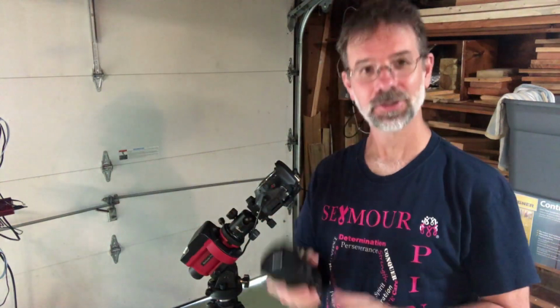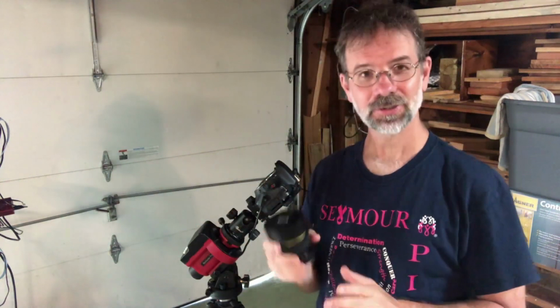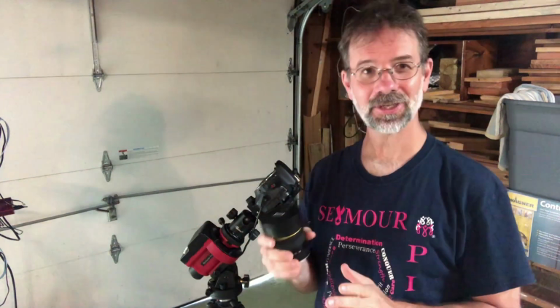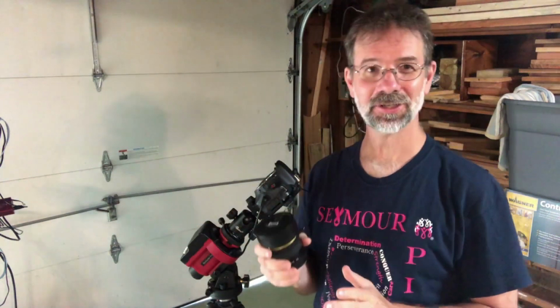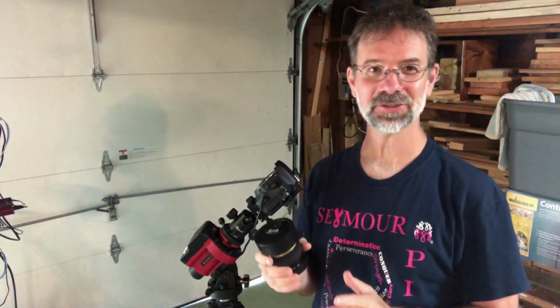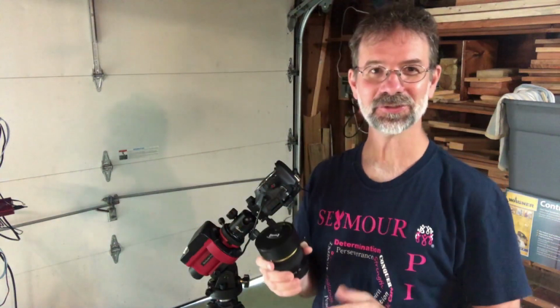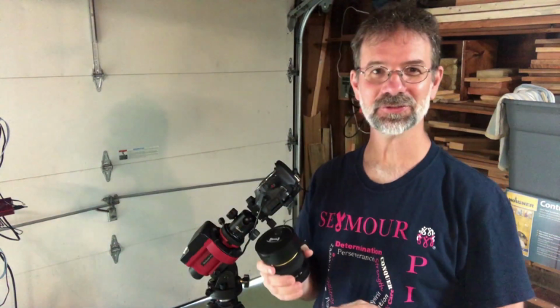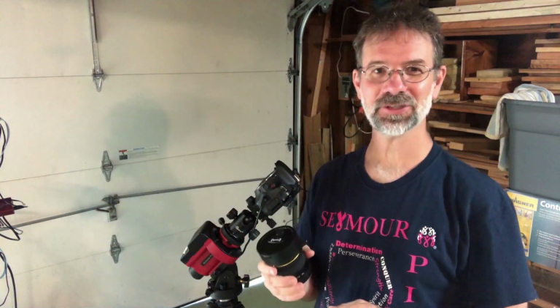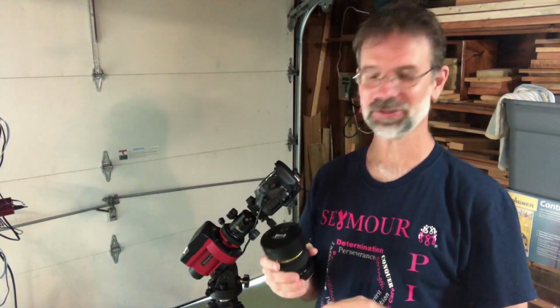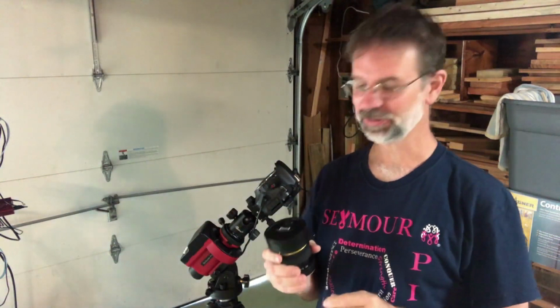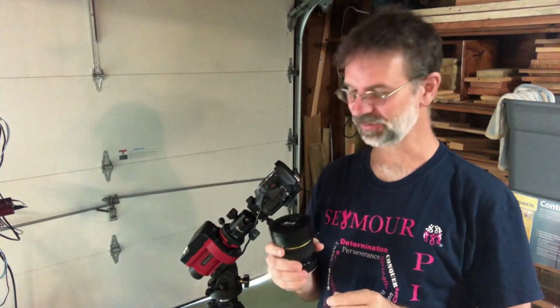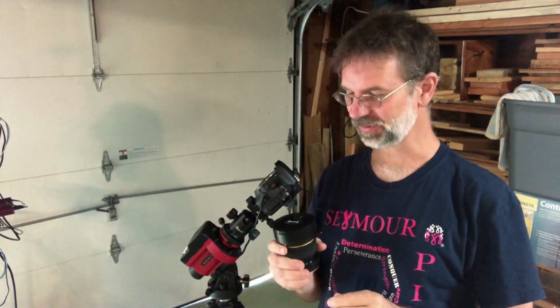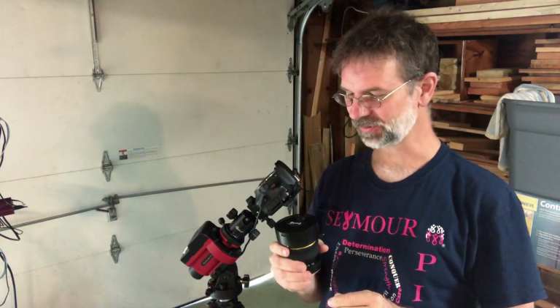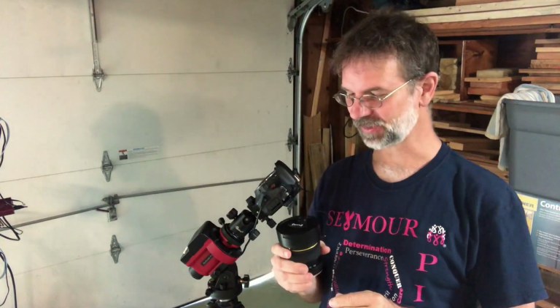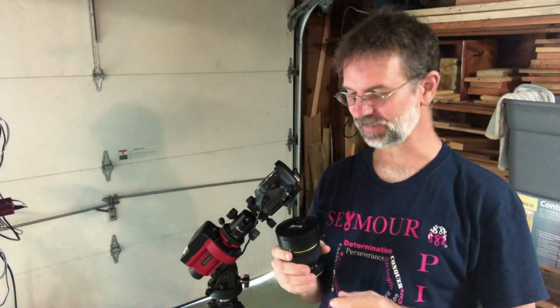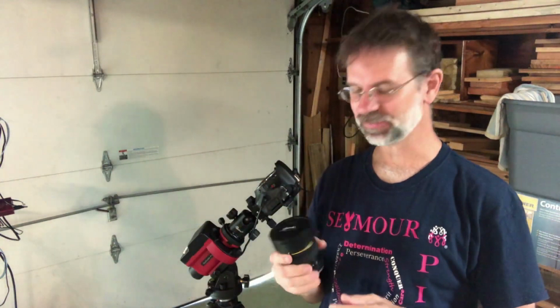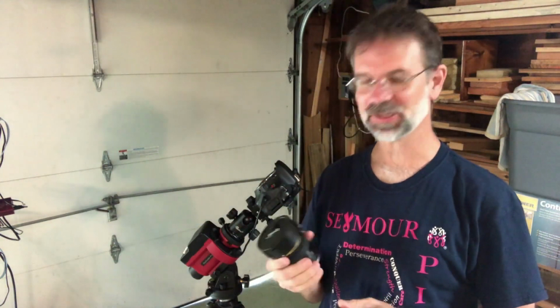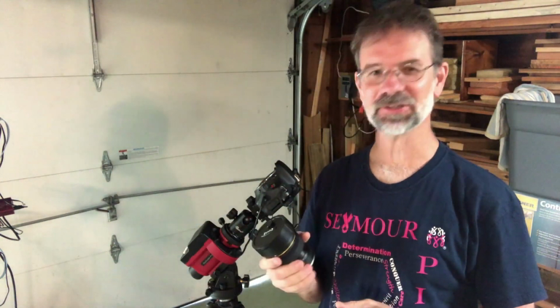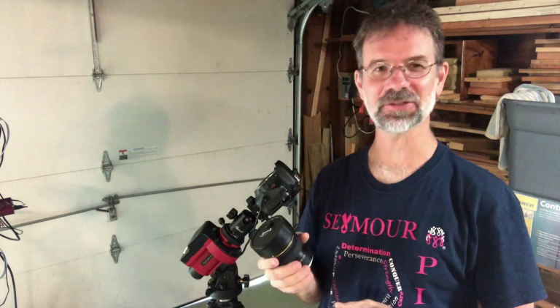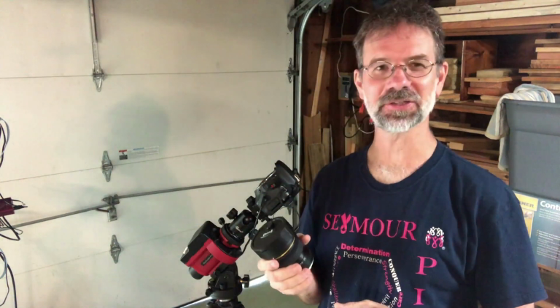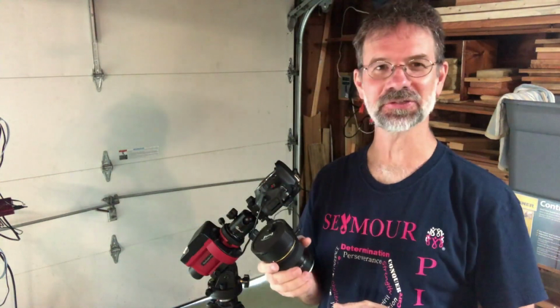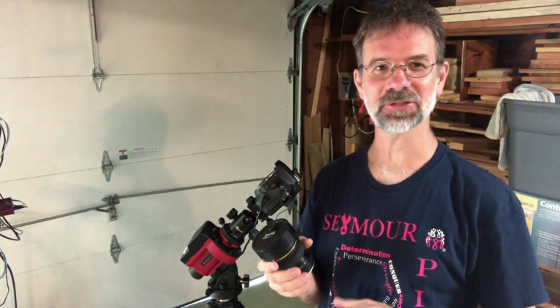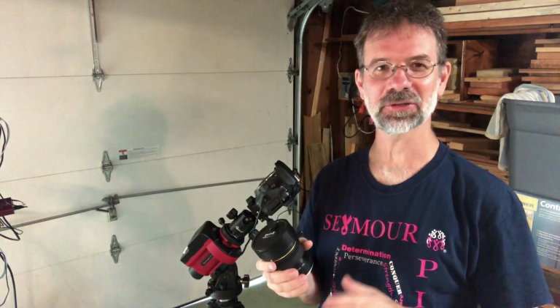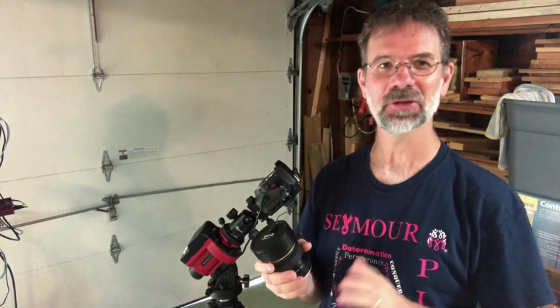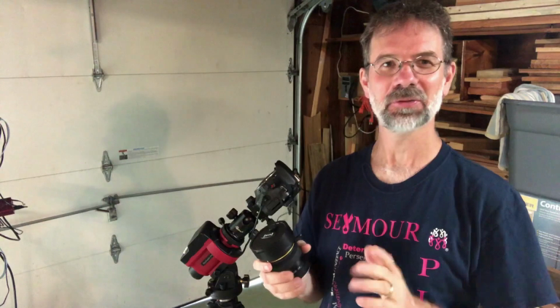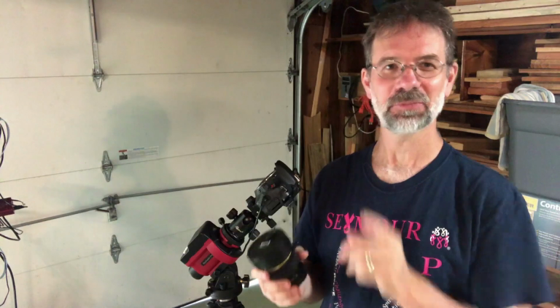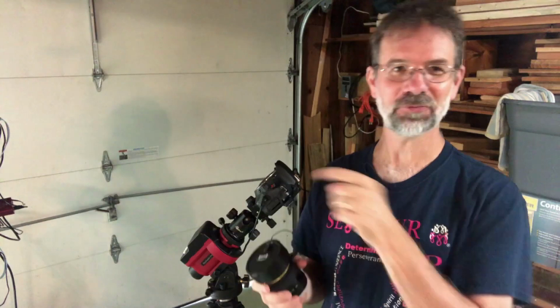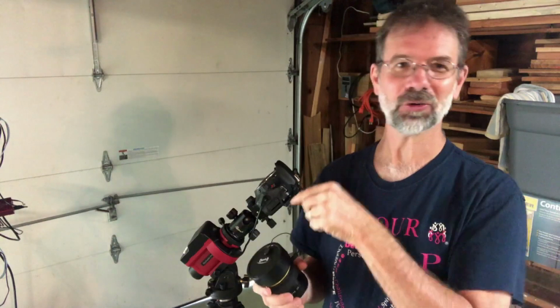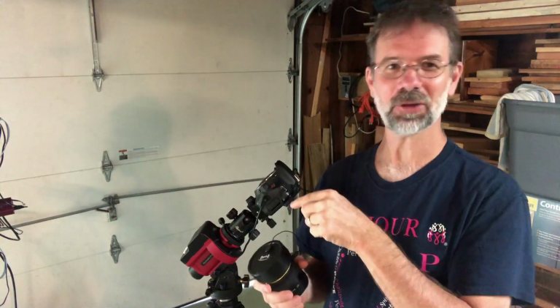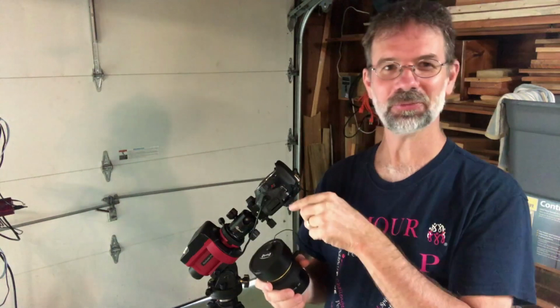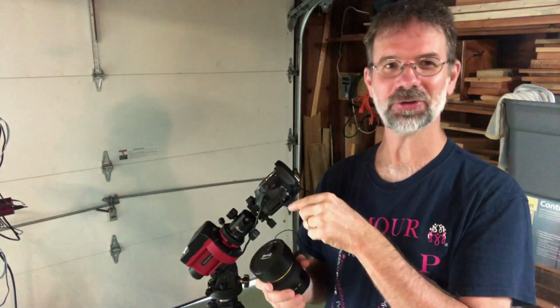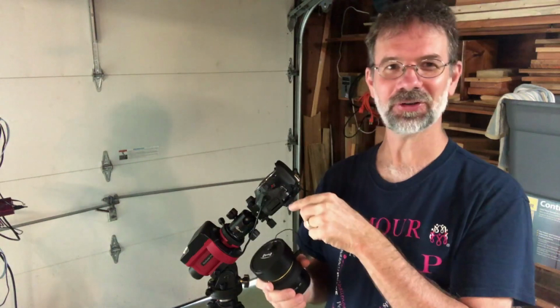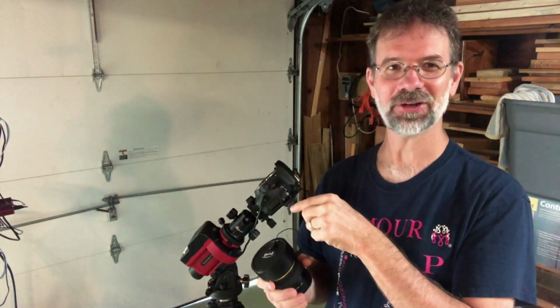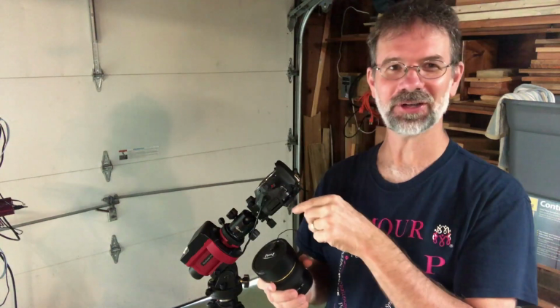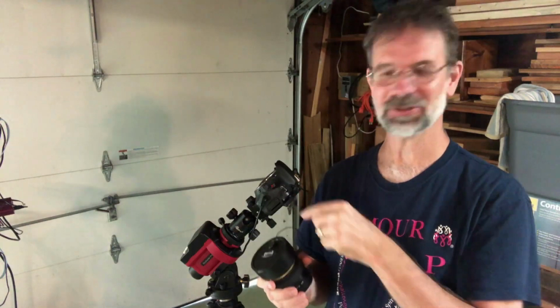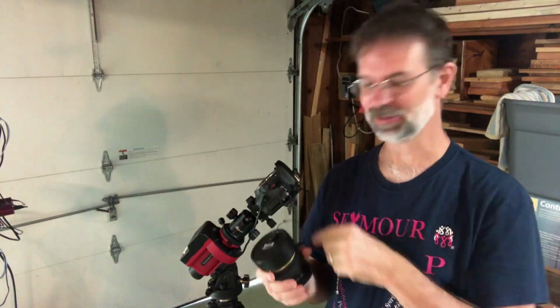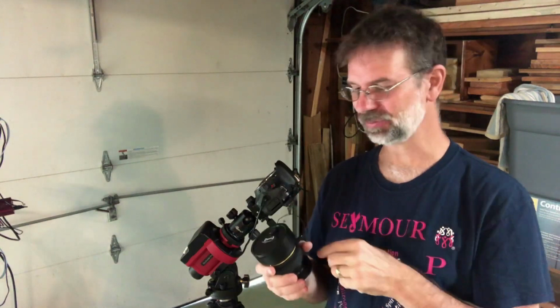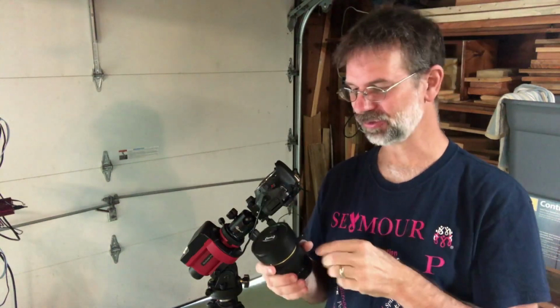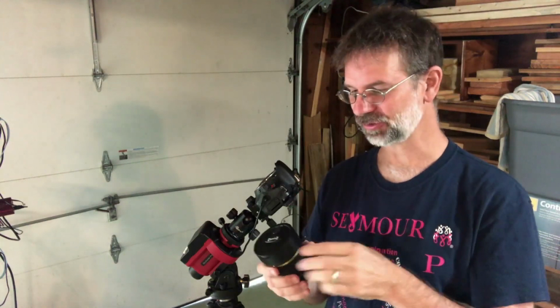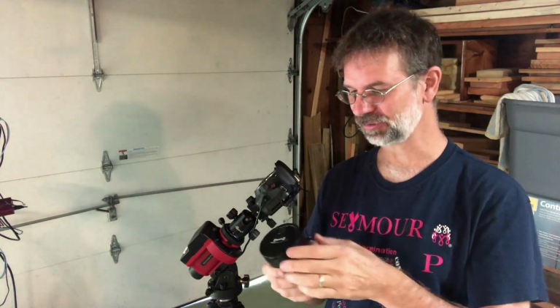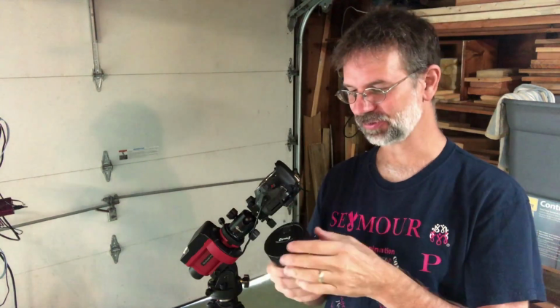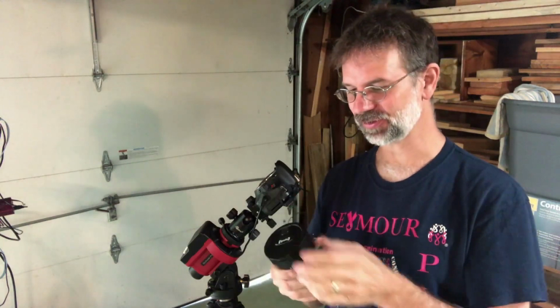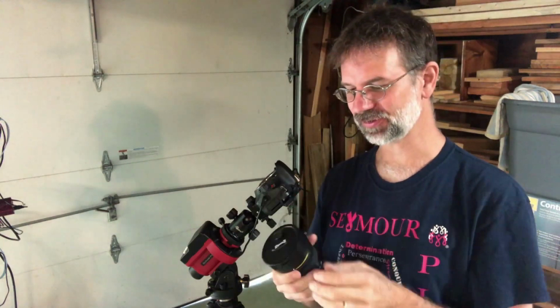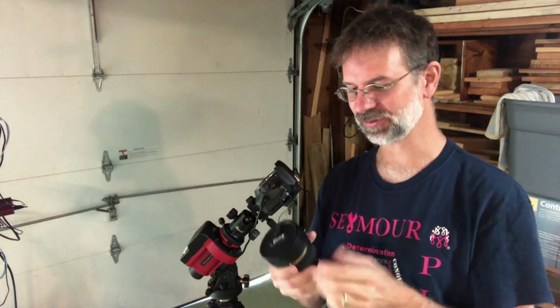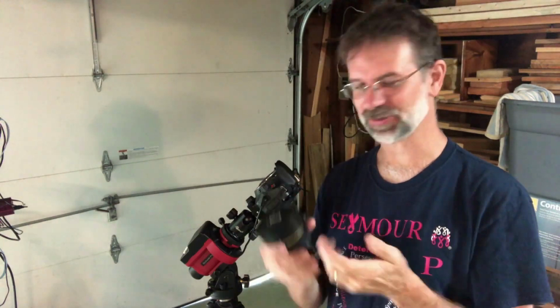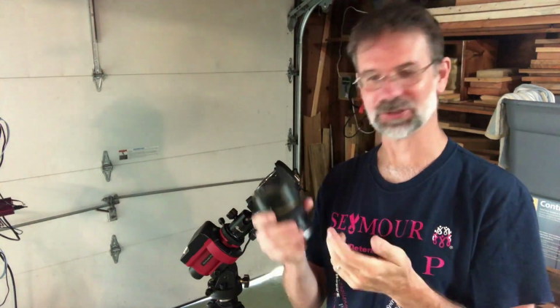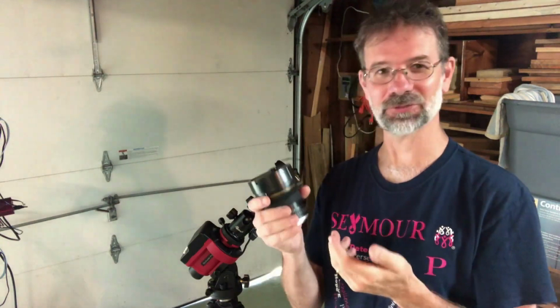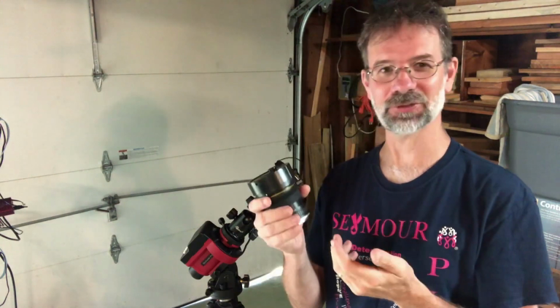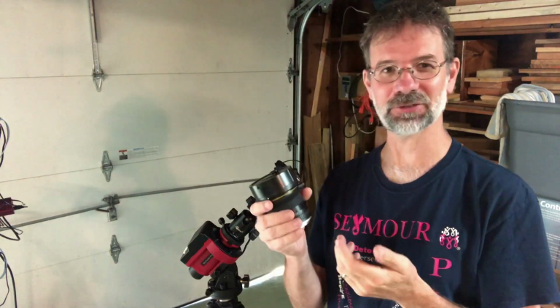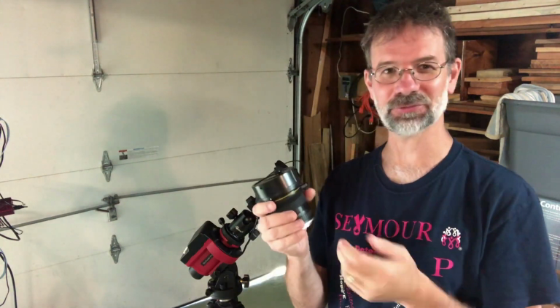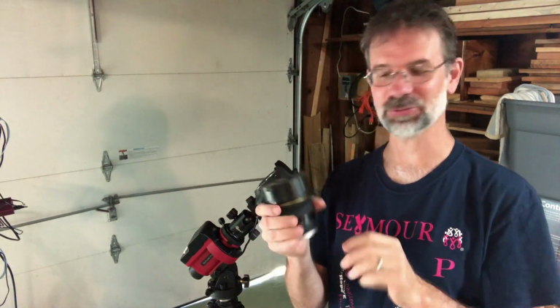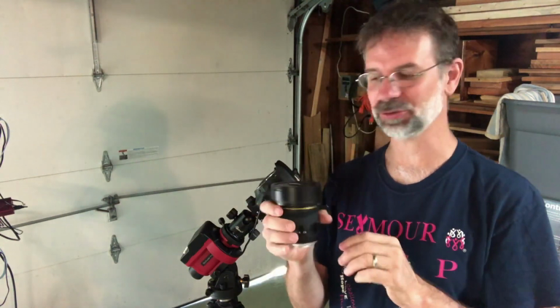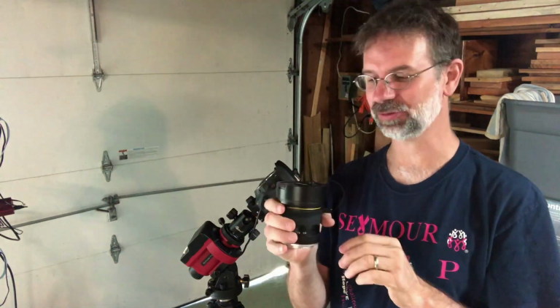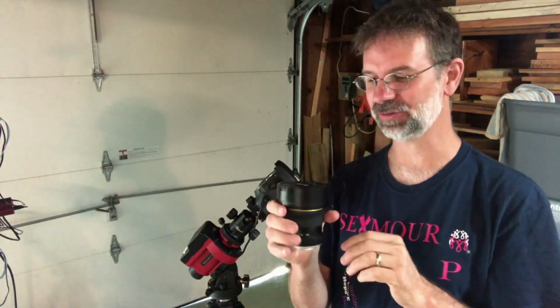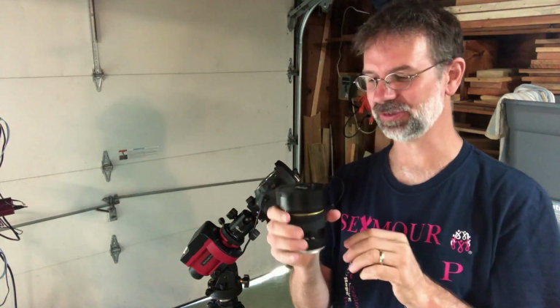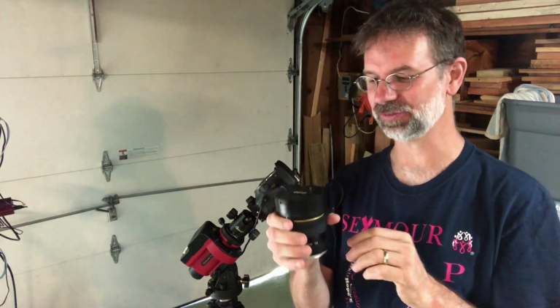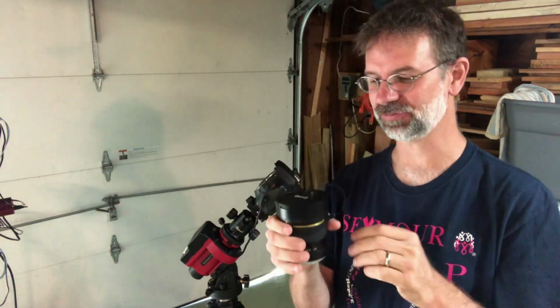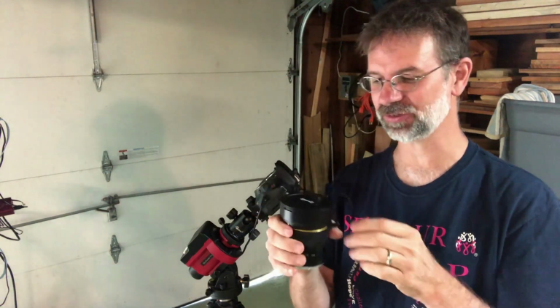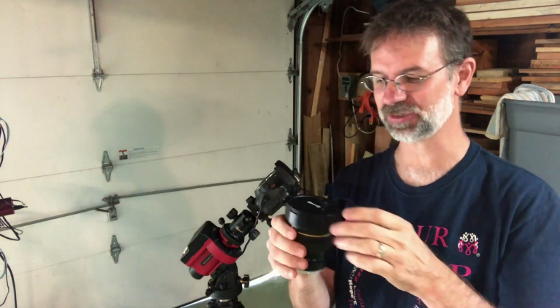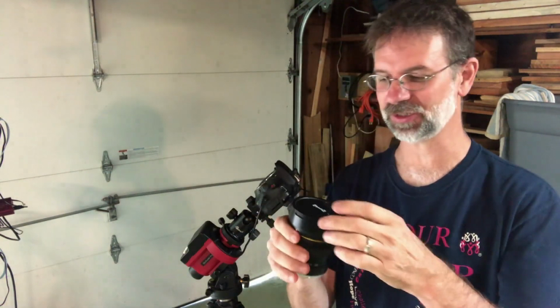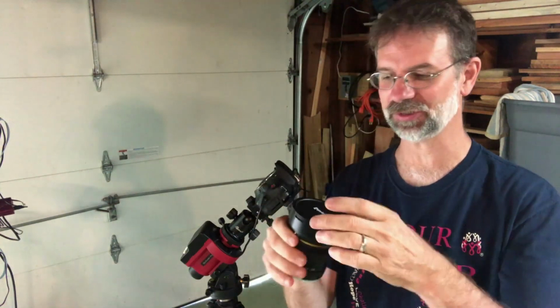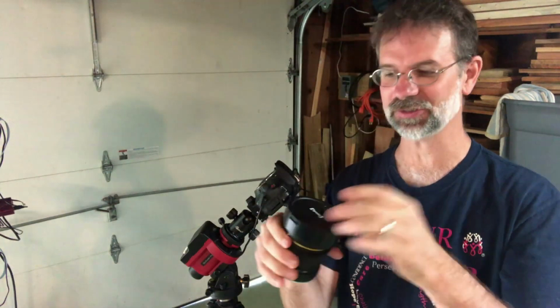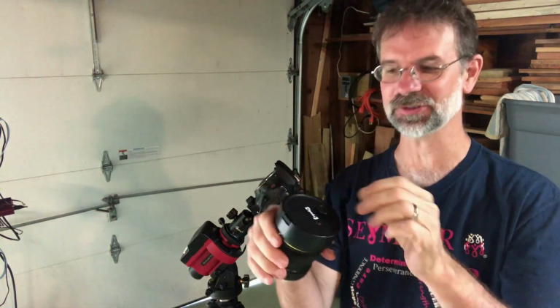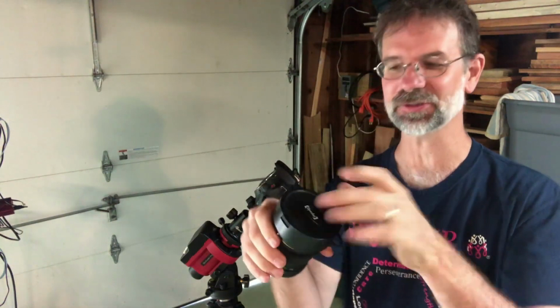Now let's take a look at the Opteka fisheye lens. Before I put it on, let me show you what these fisheye lenses are, in case you're not familiar with them.